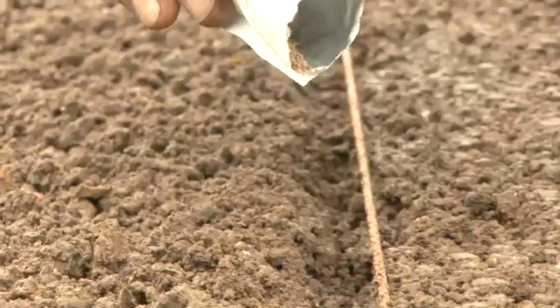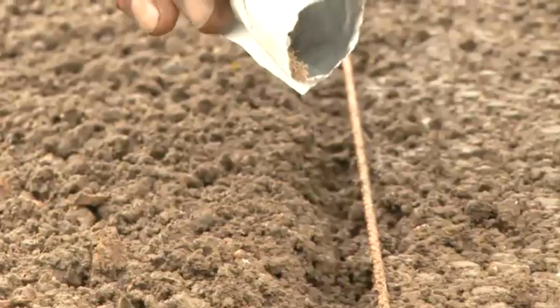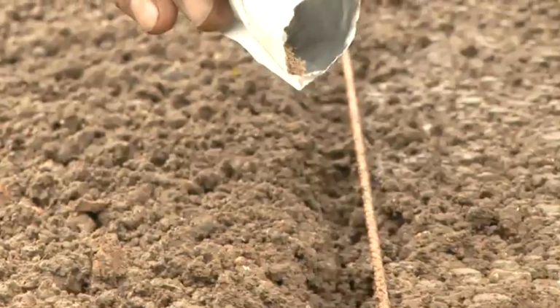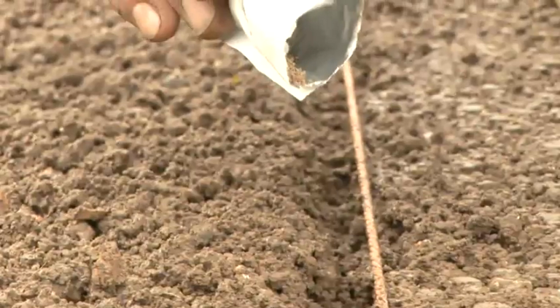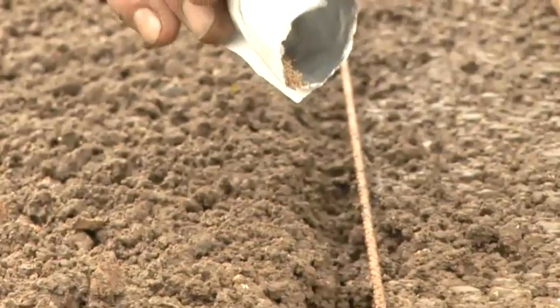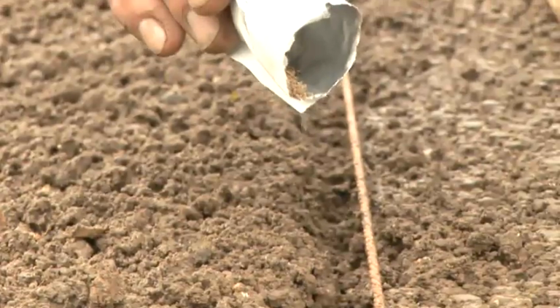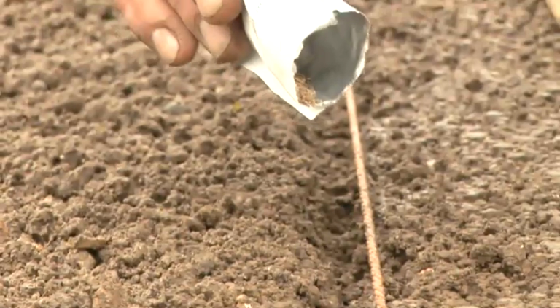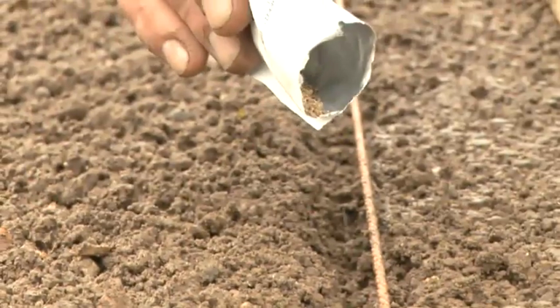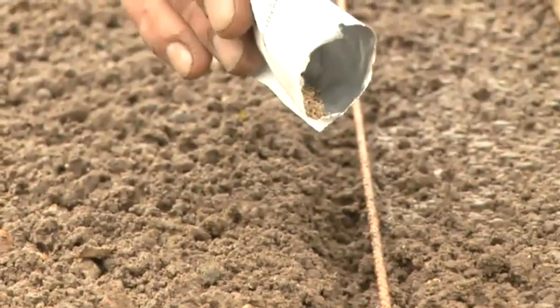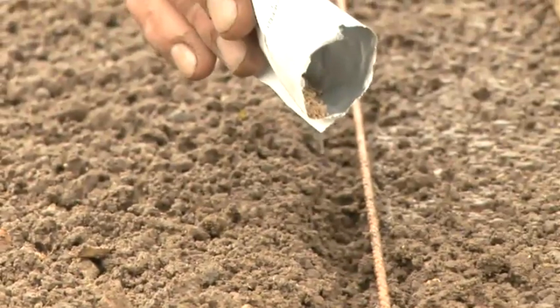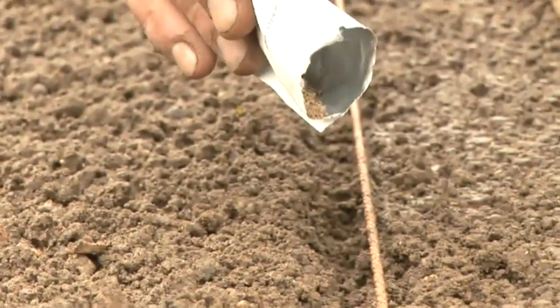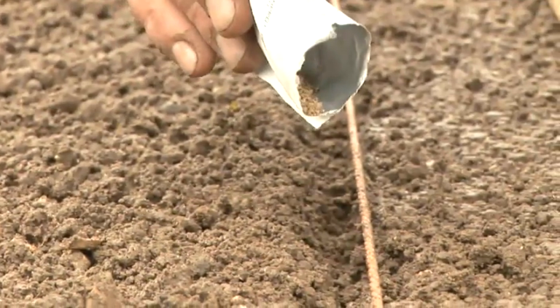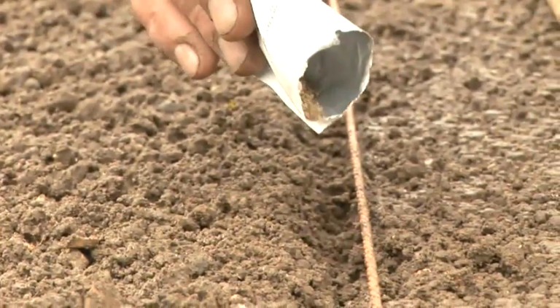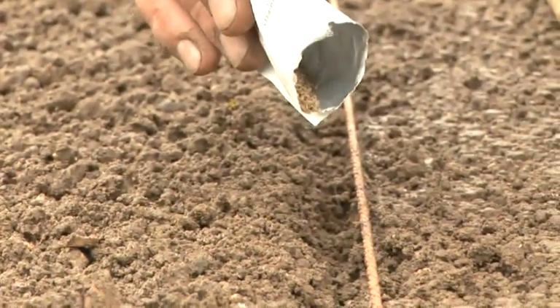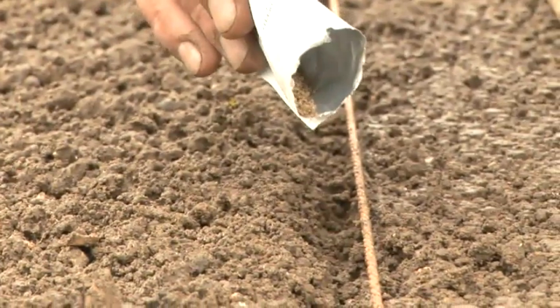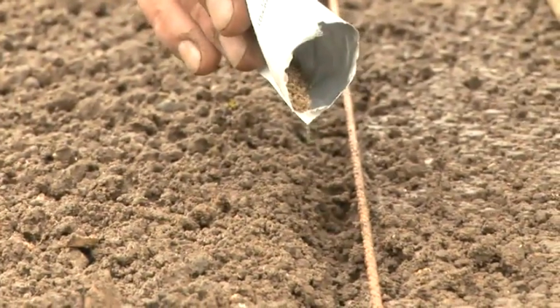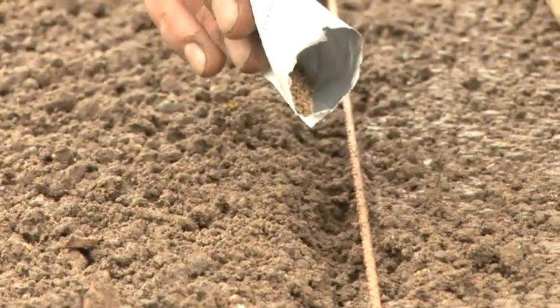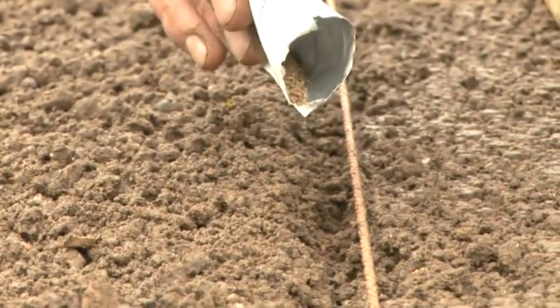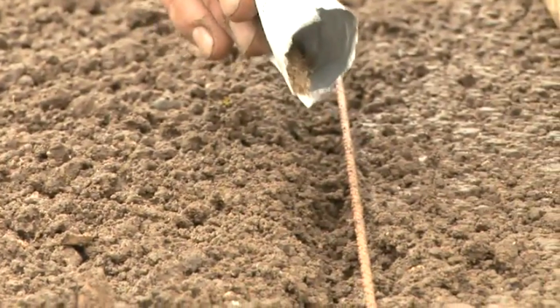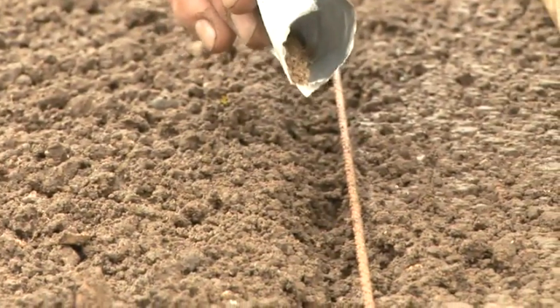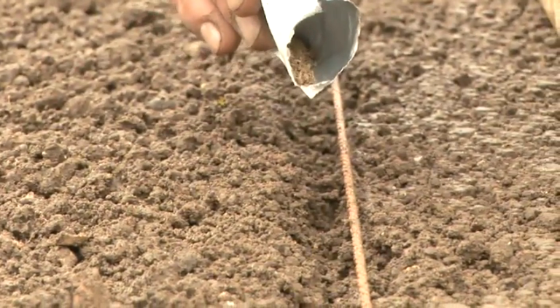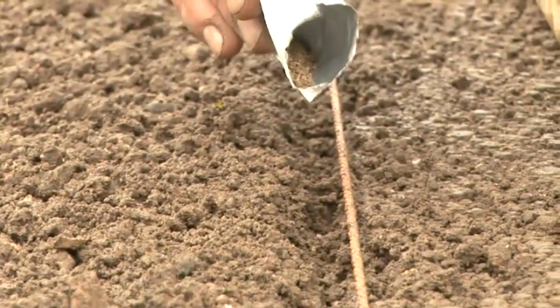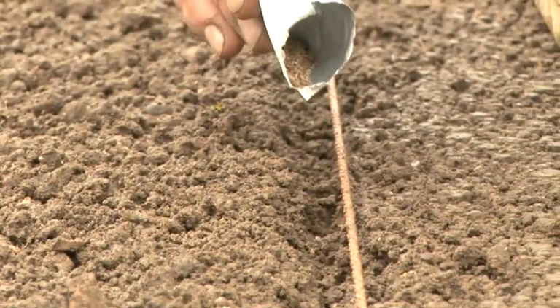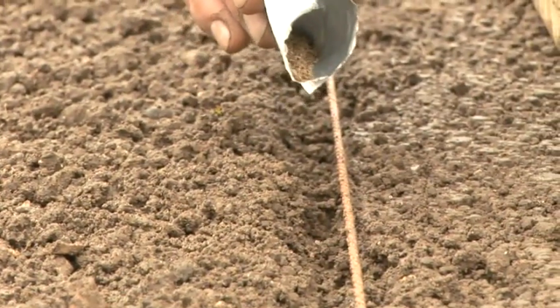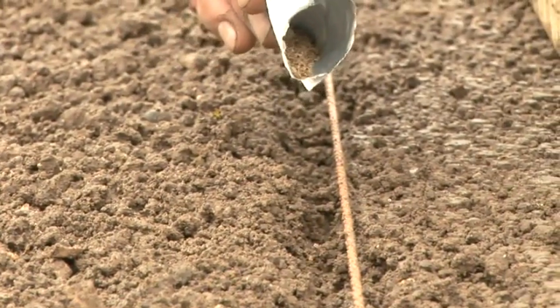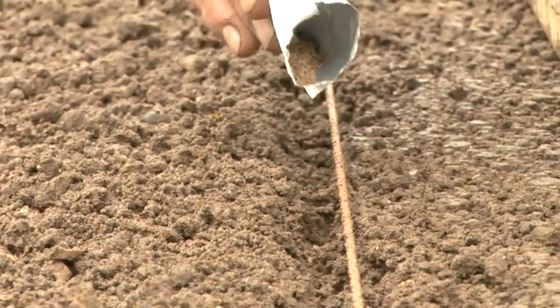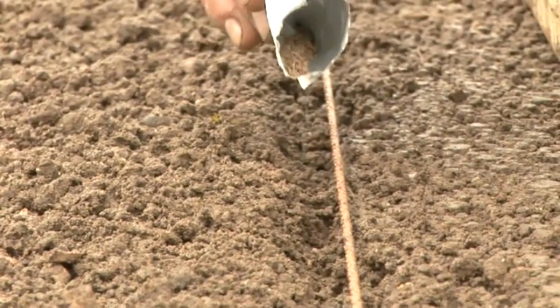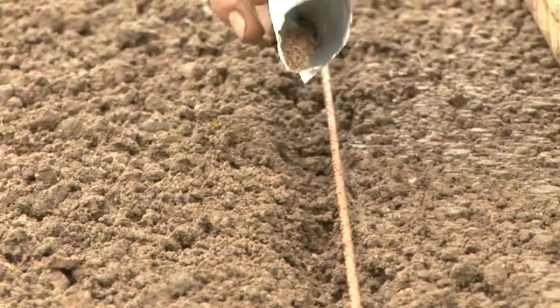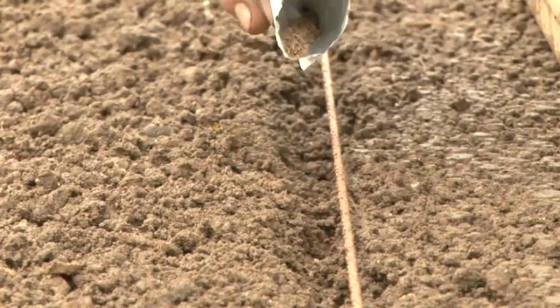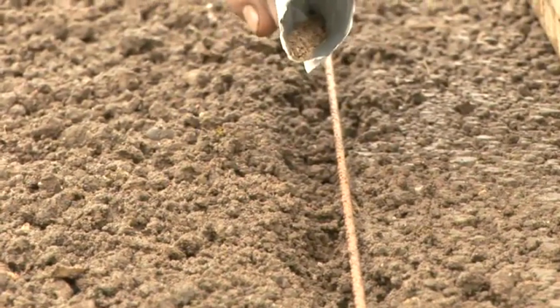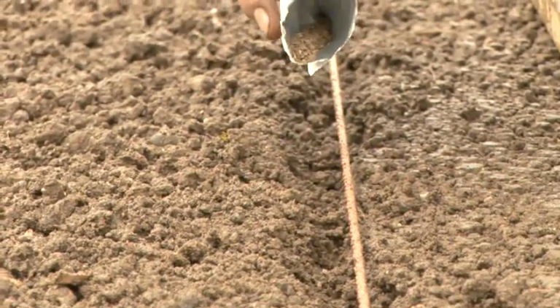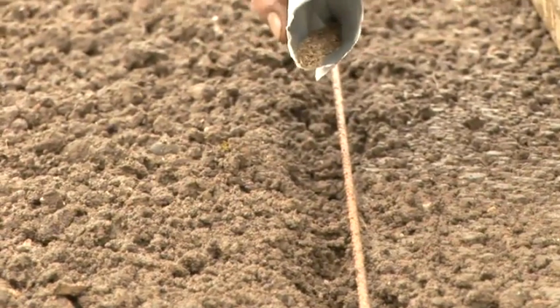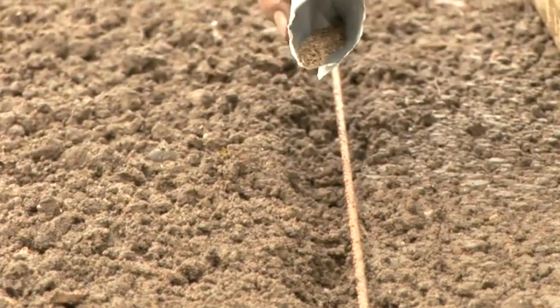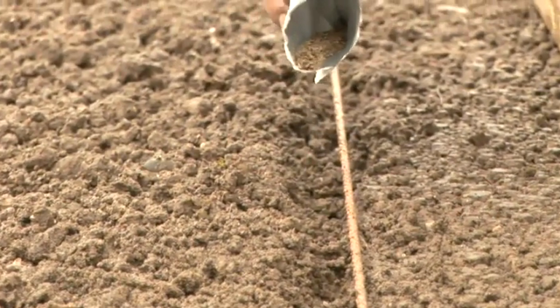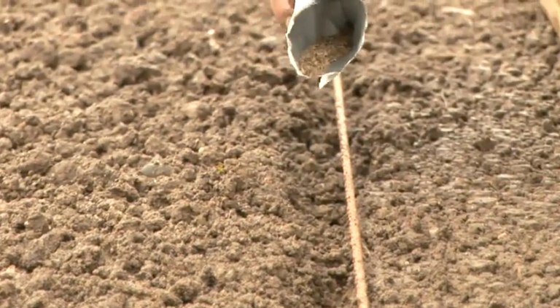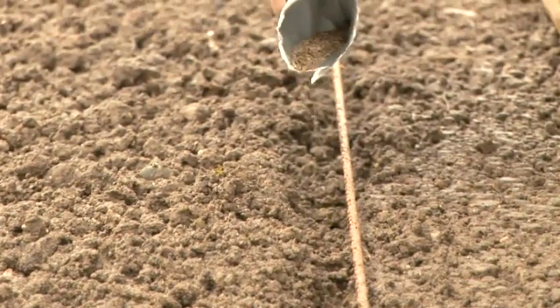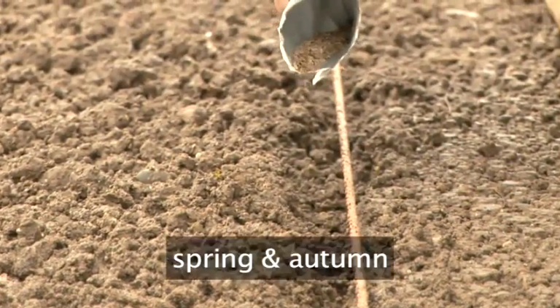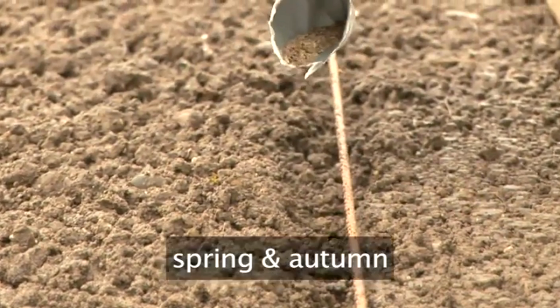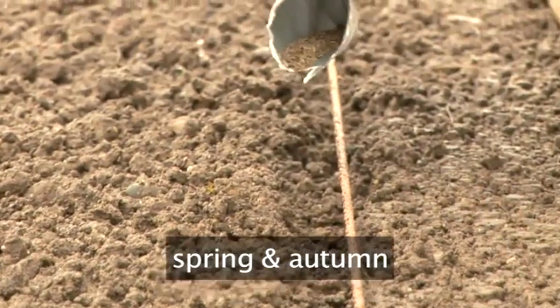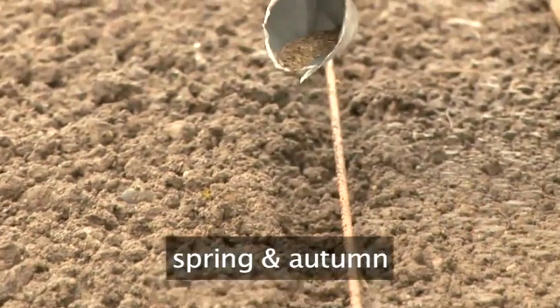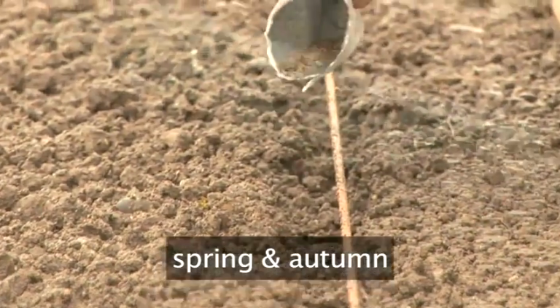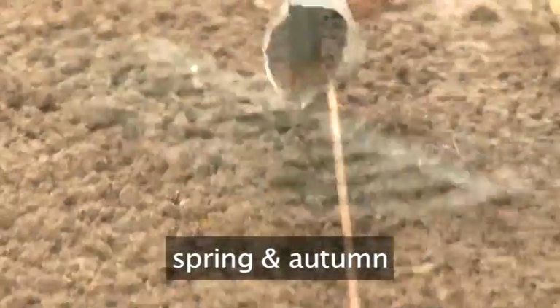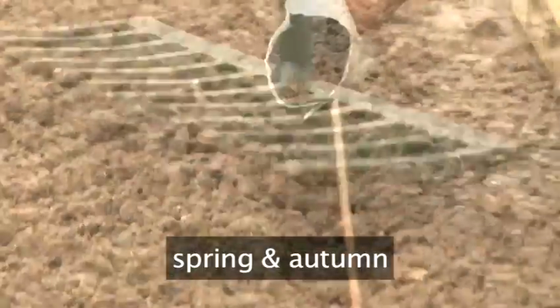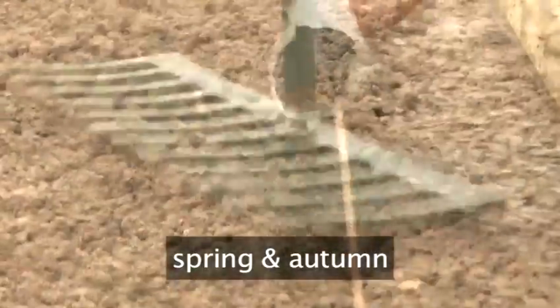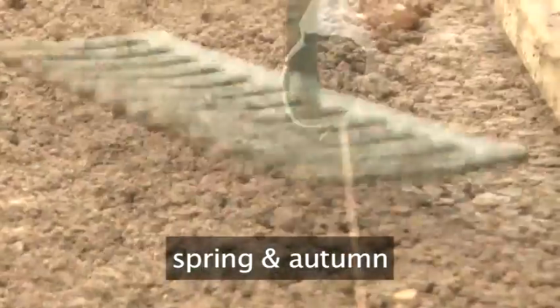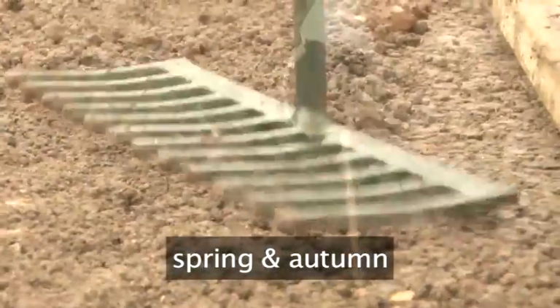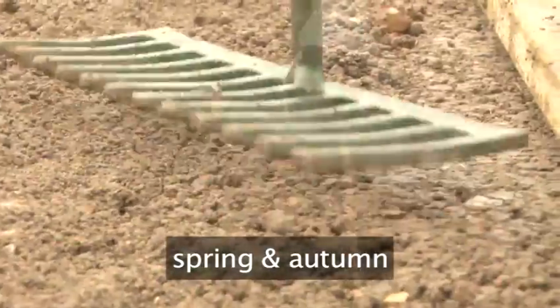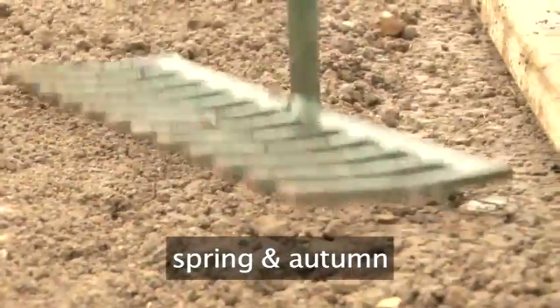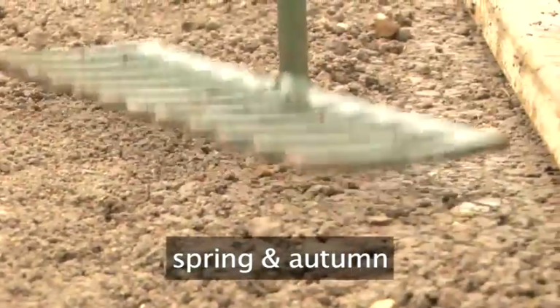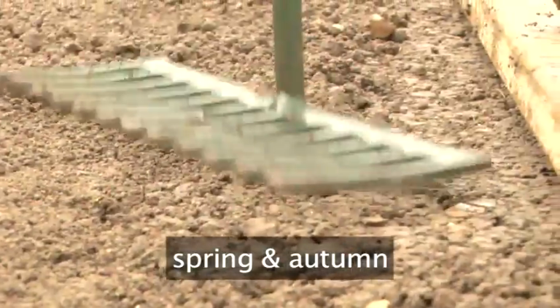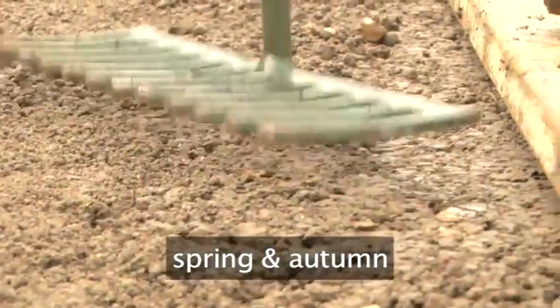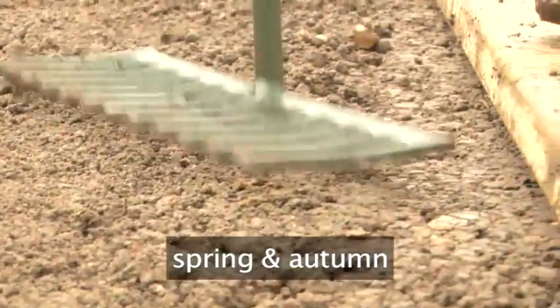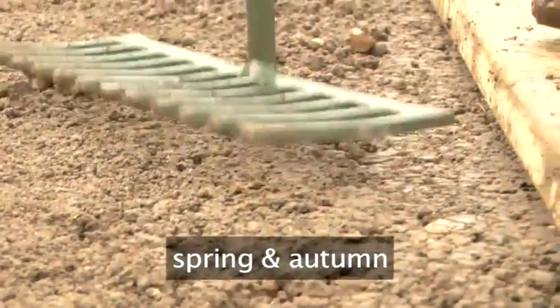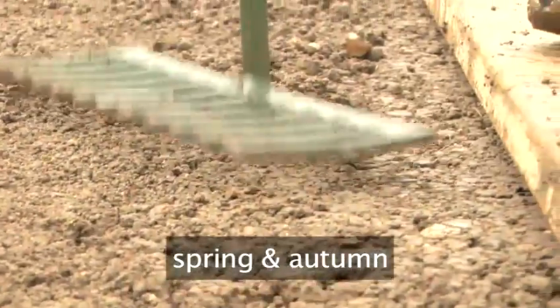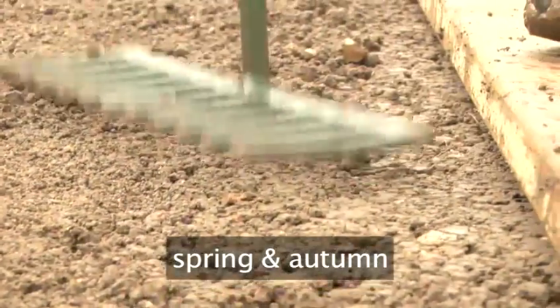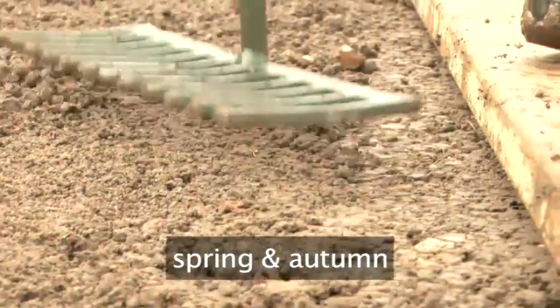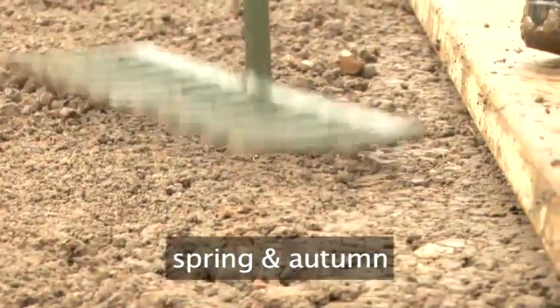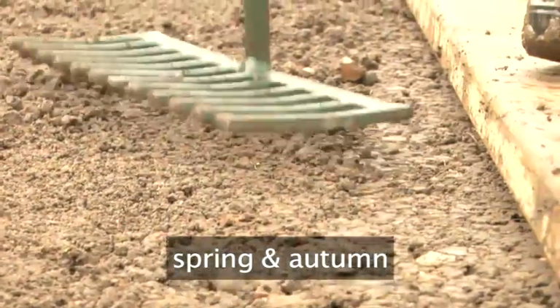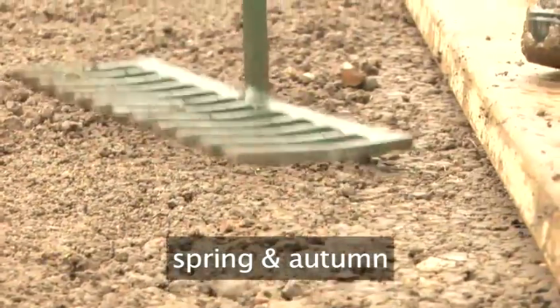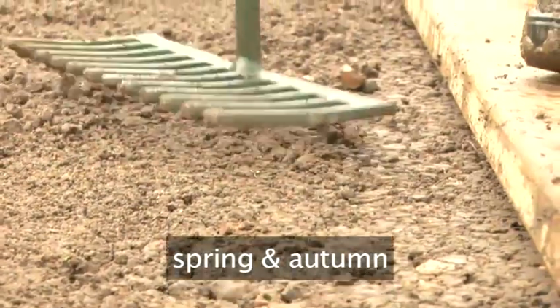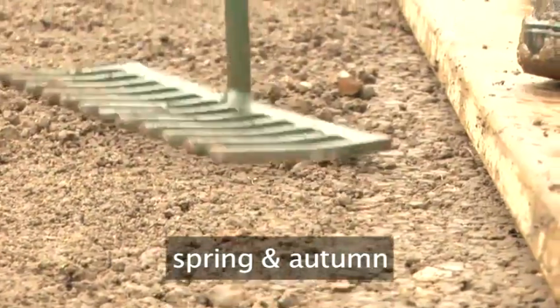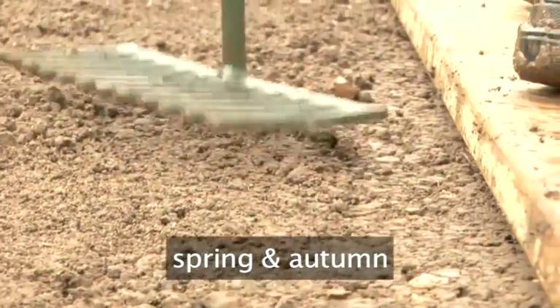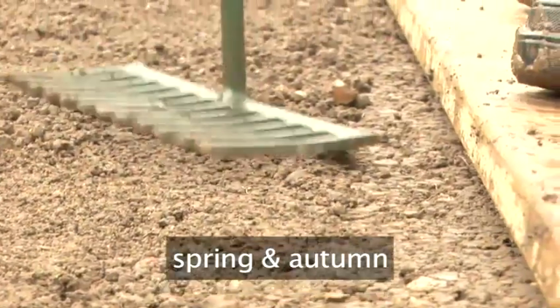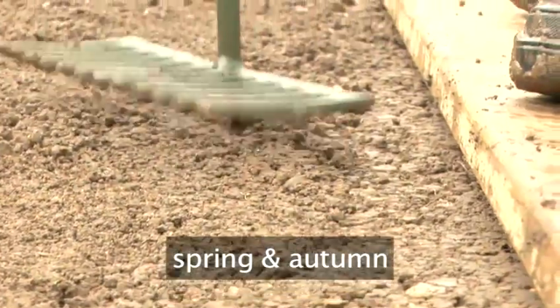Carrots can be bought from seed and should be sown in the growing season between spring and autumn, according to the instructions on the packet.